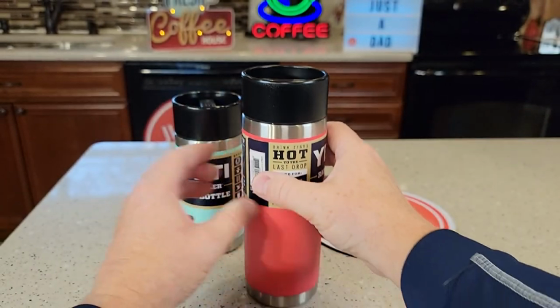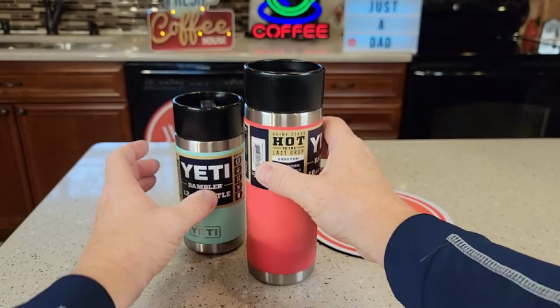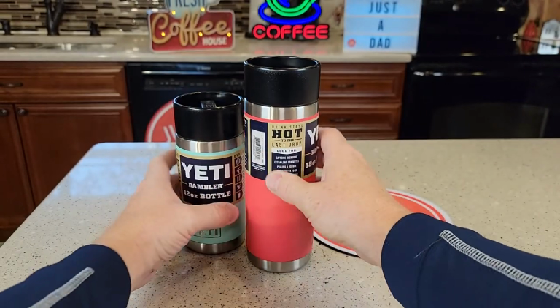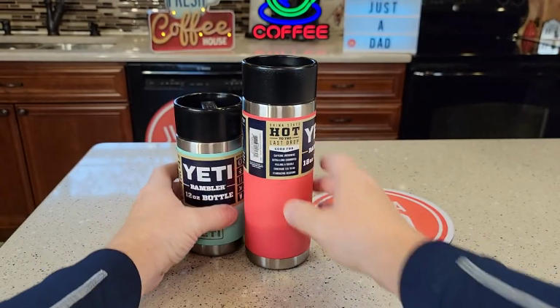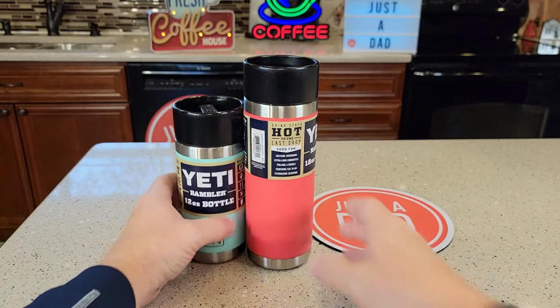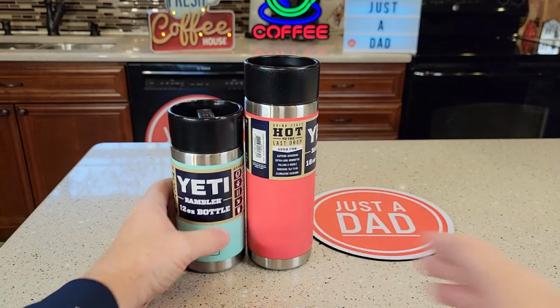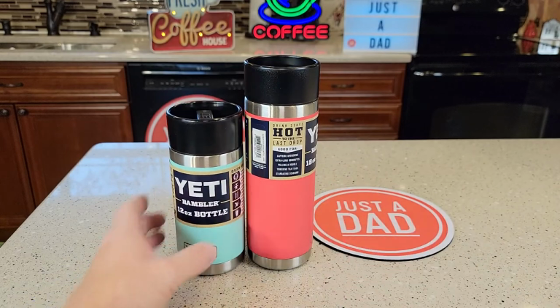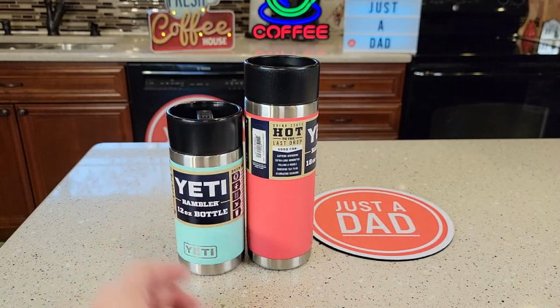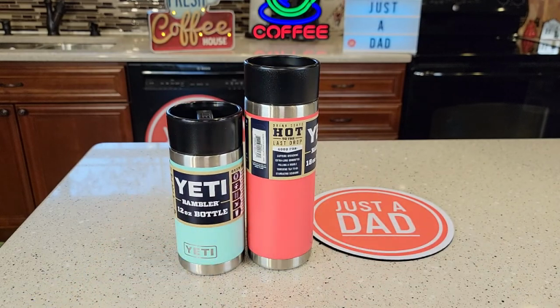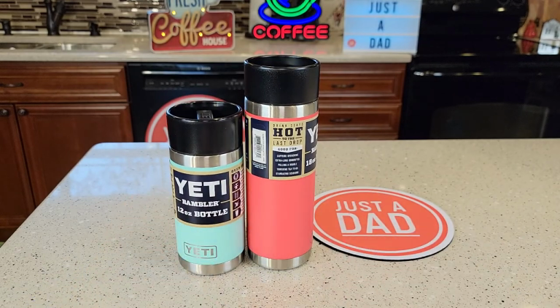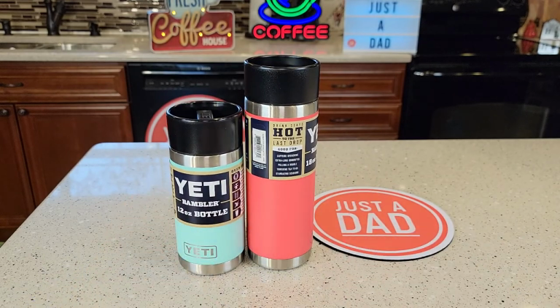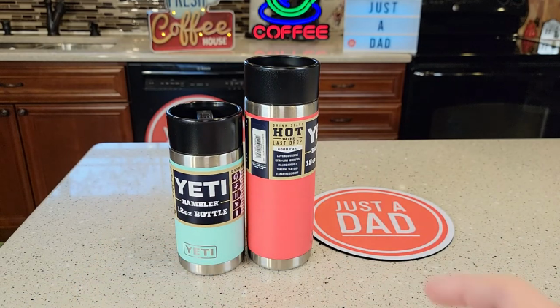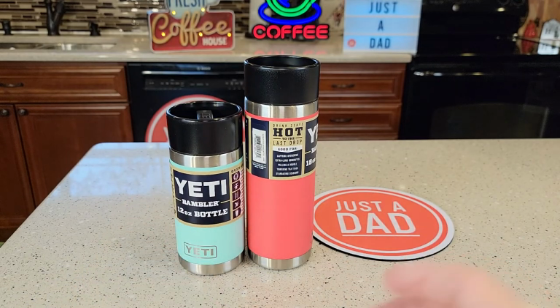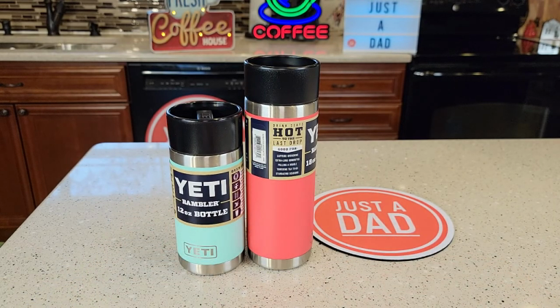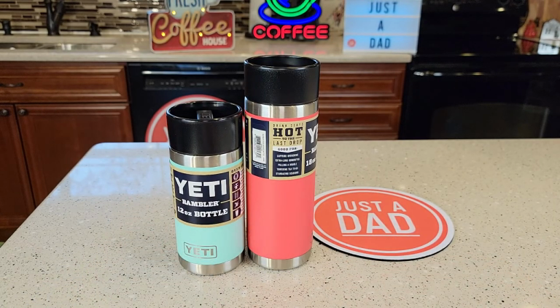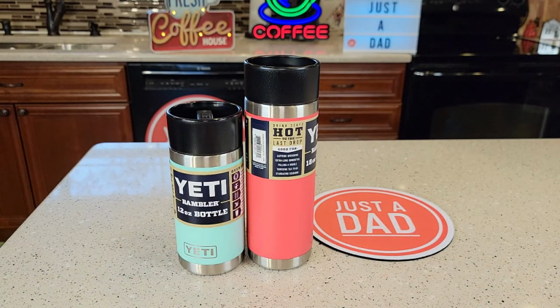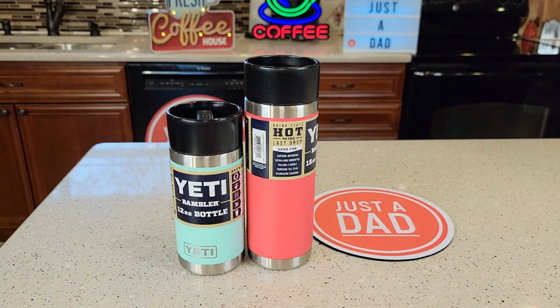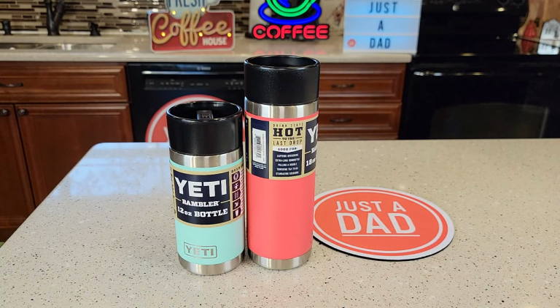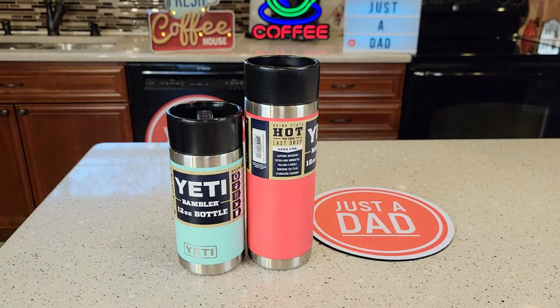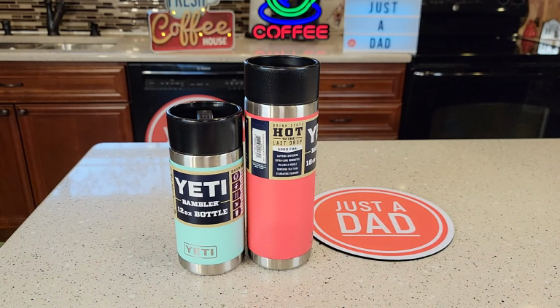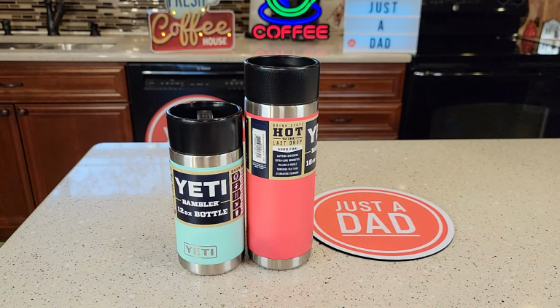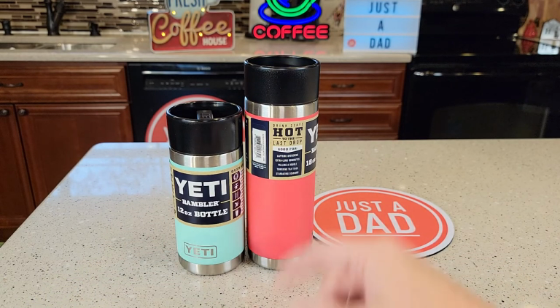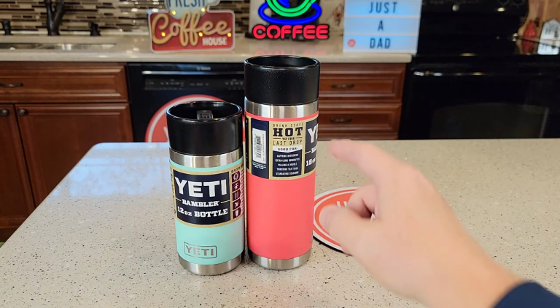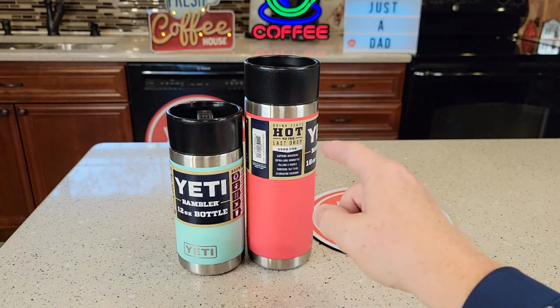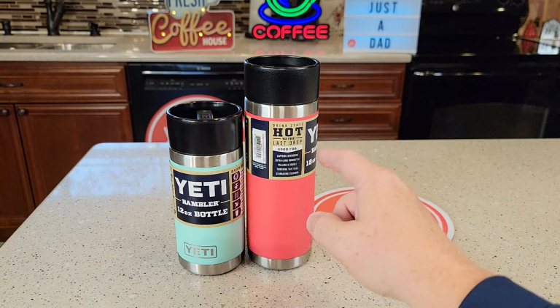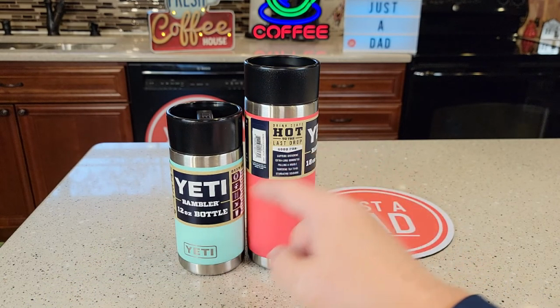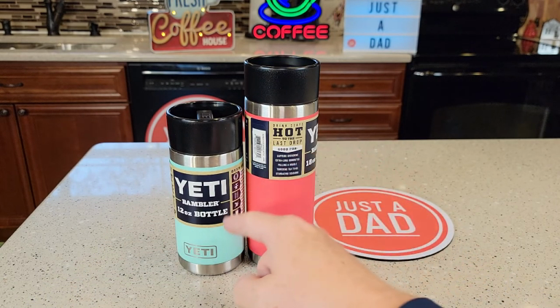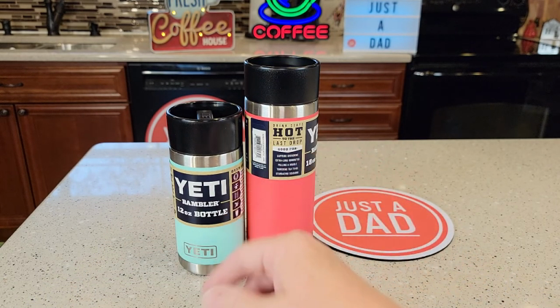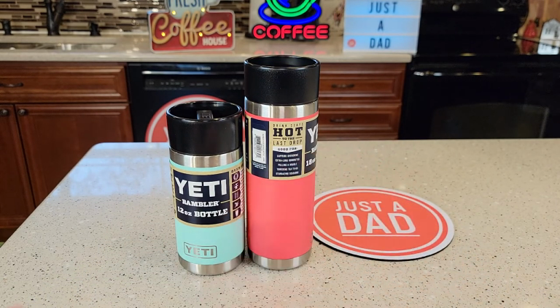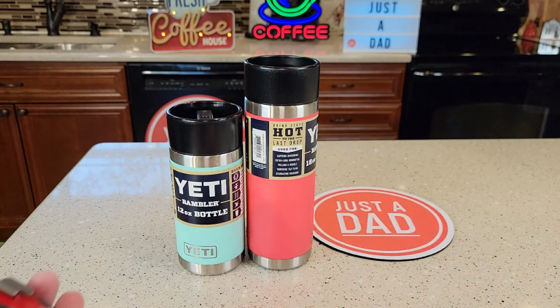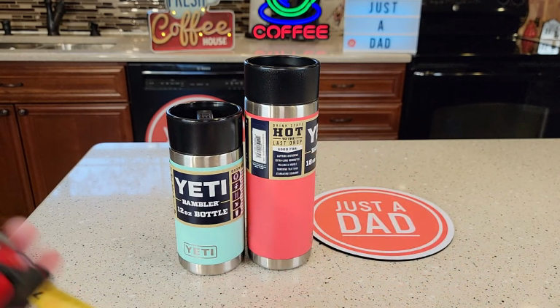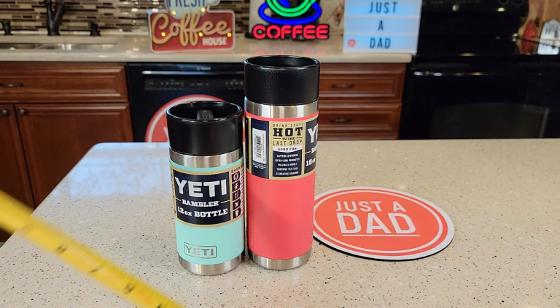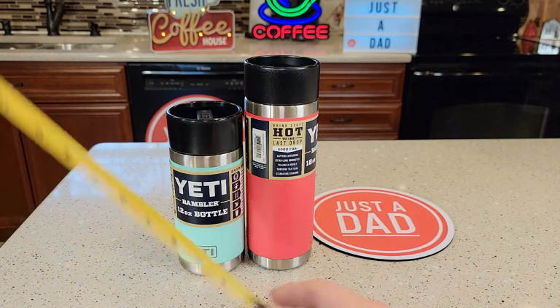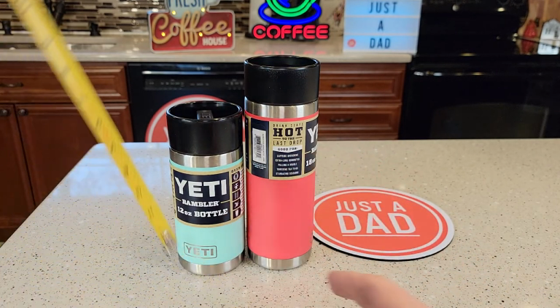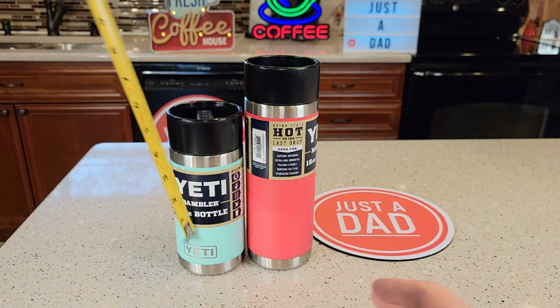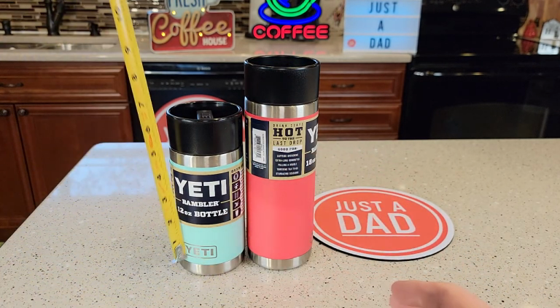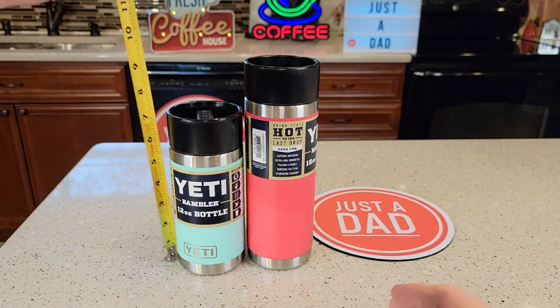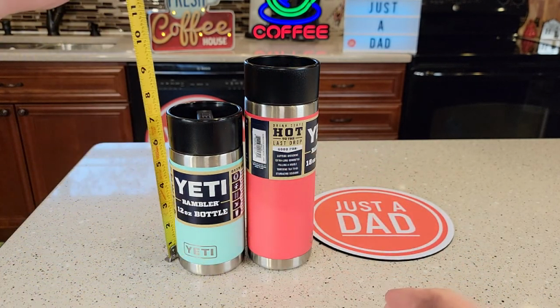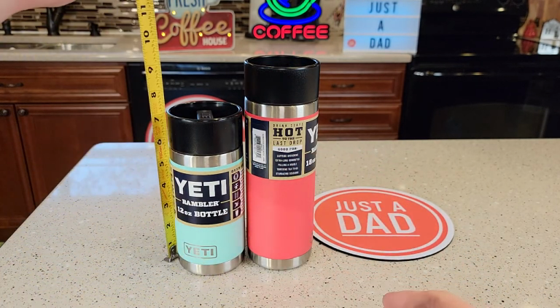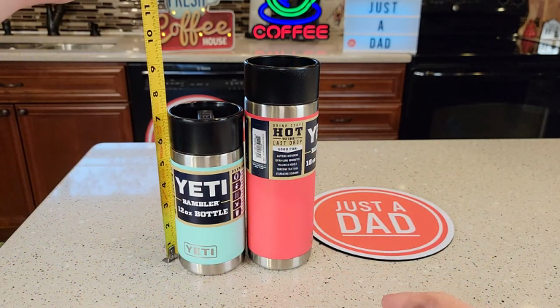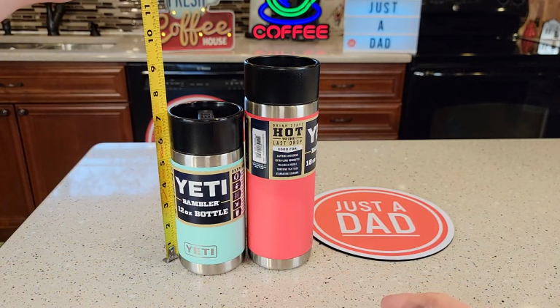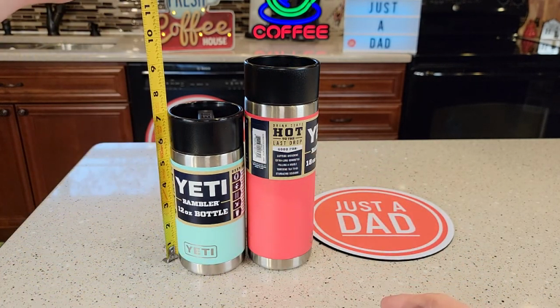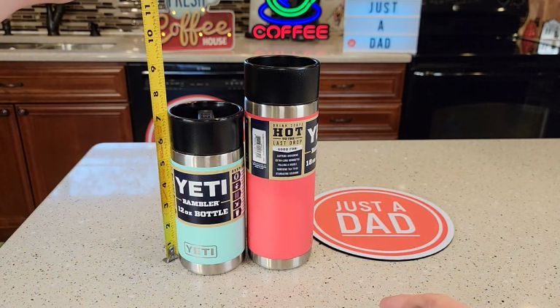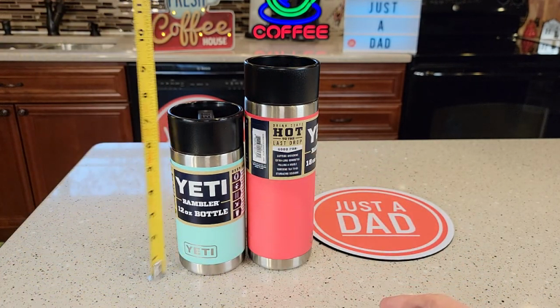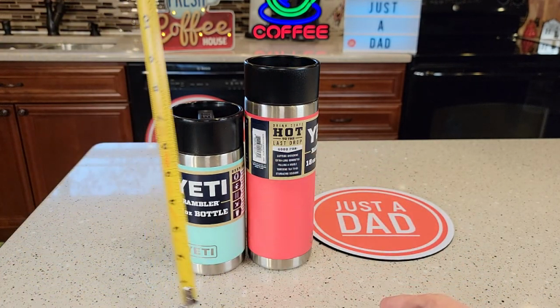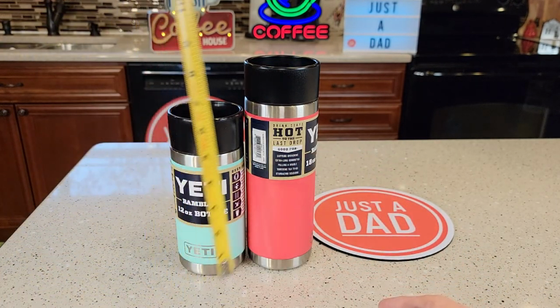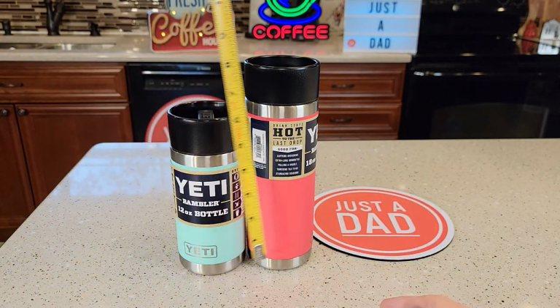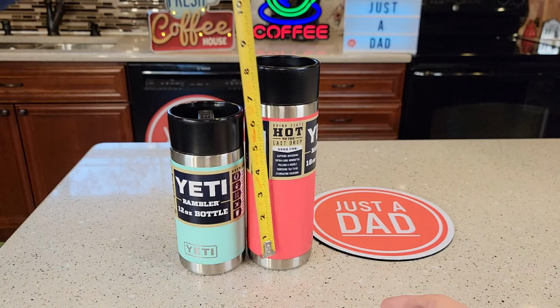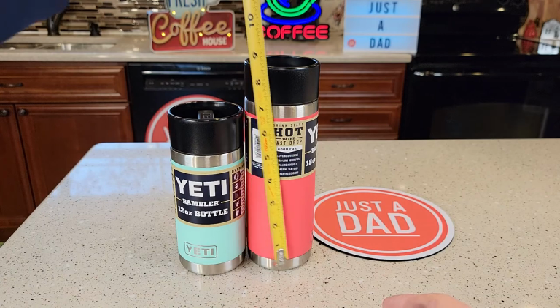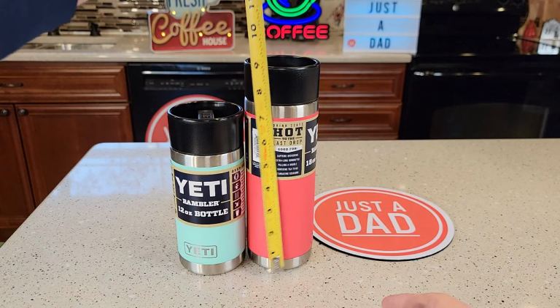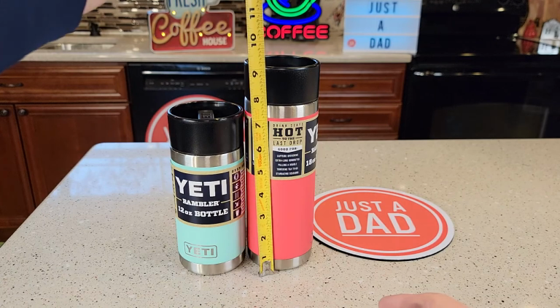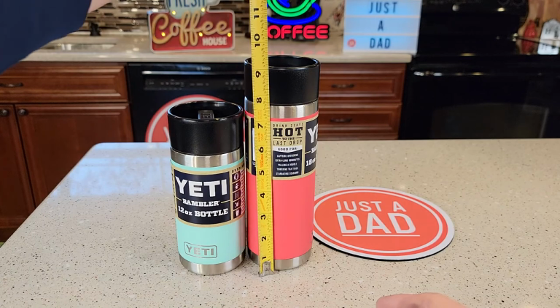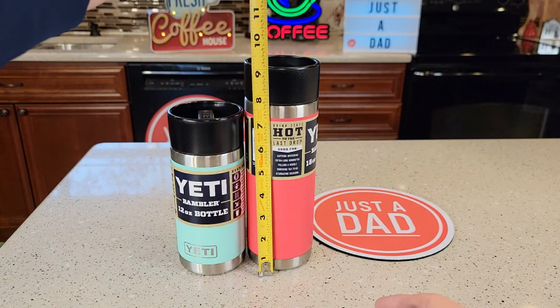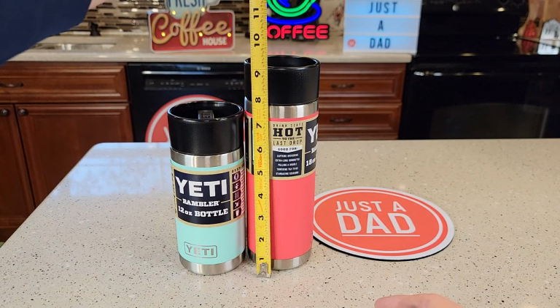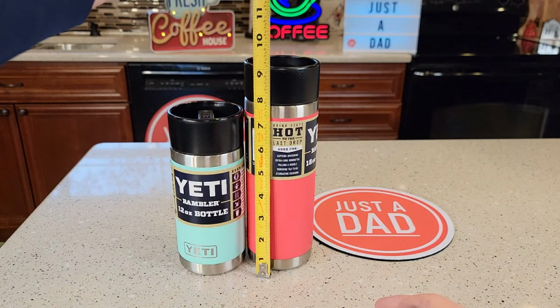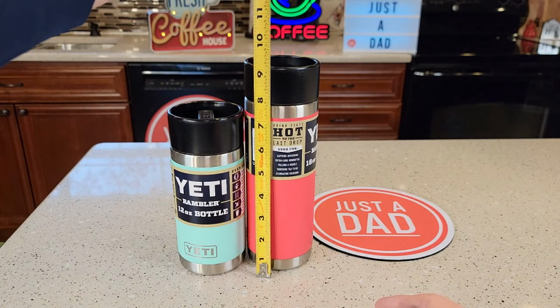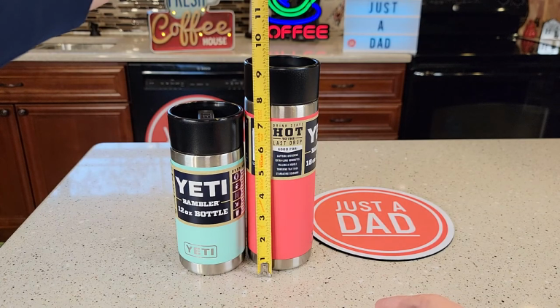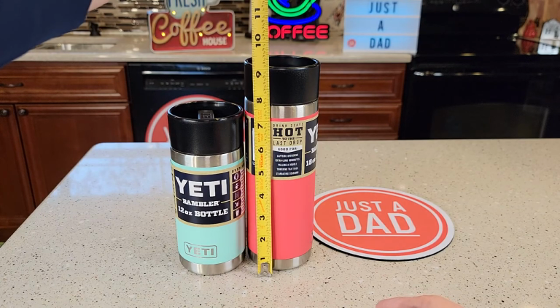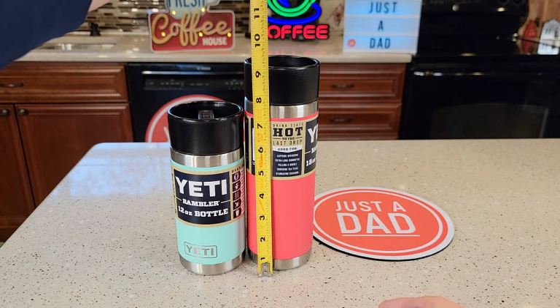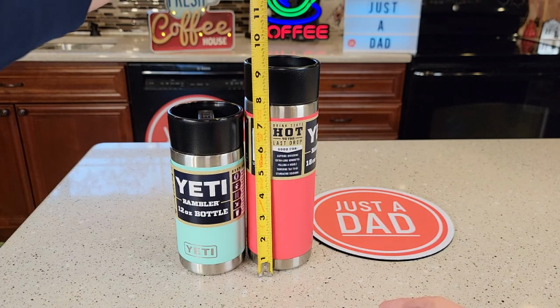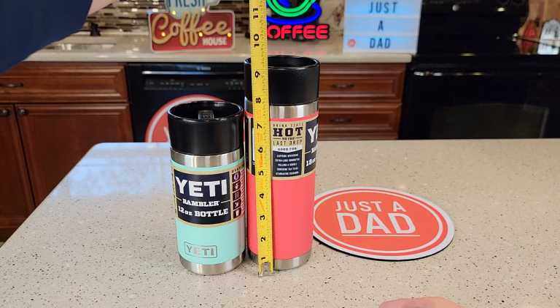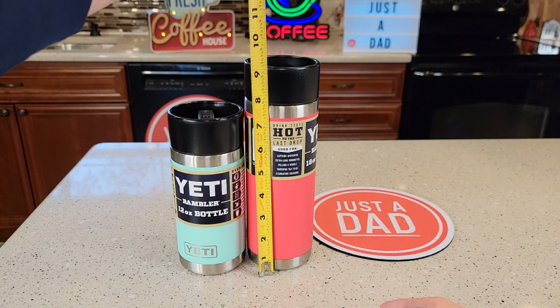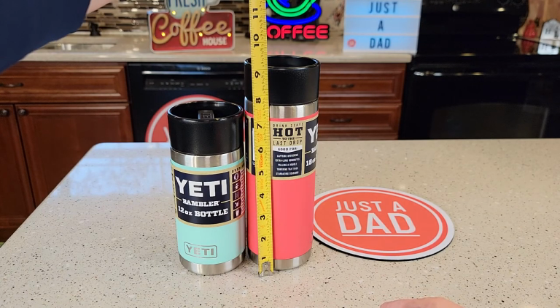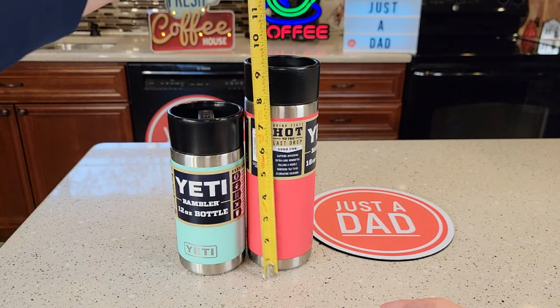Now let's do a size comparison. Again, 18 ounces versus 12 ounces. The 12 ounce is right at 7 inches and the 18 ounce is right at 9 inches.